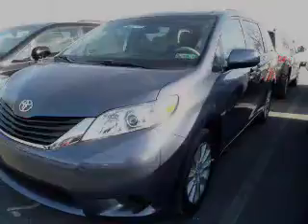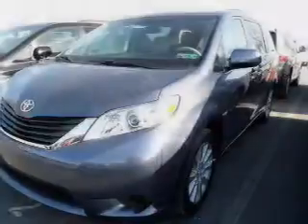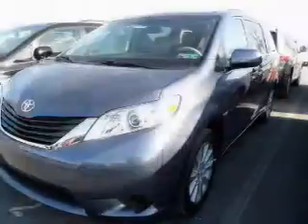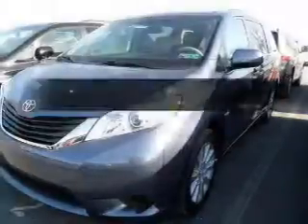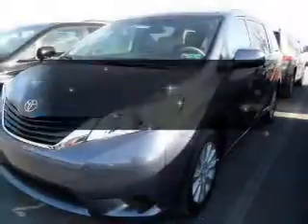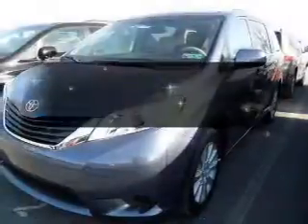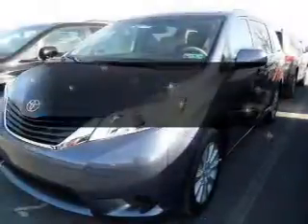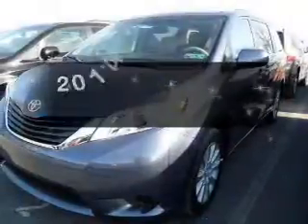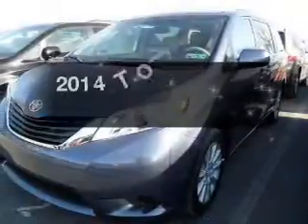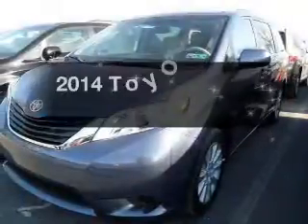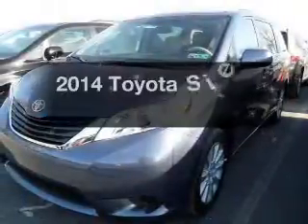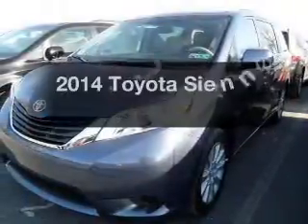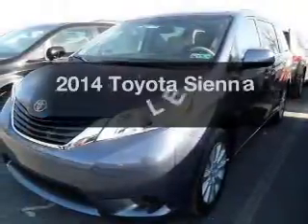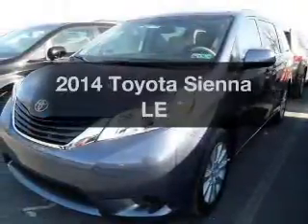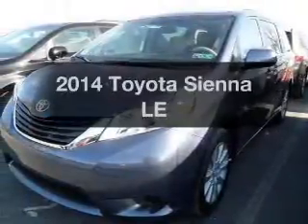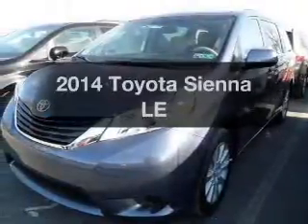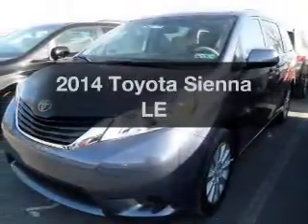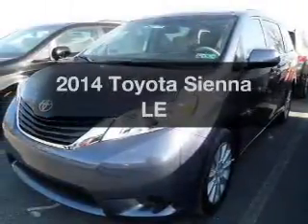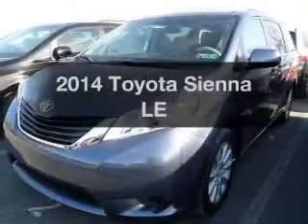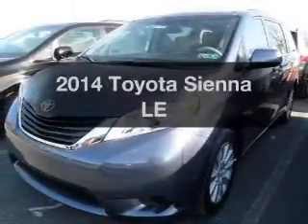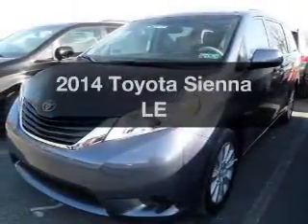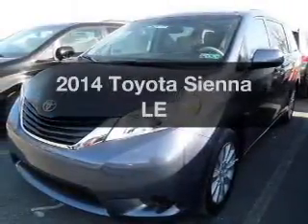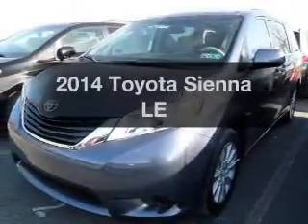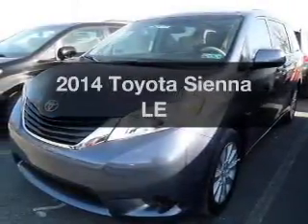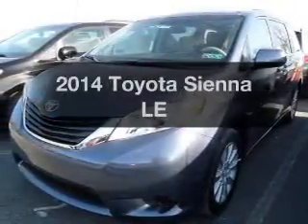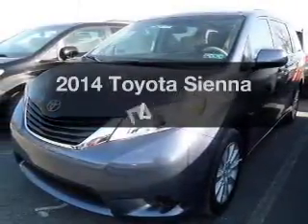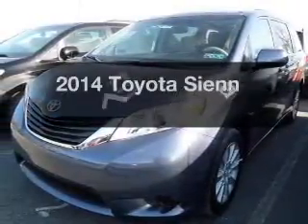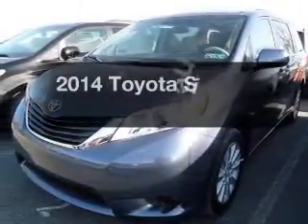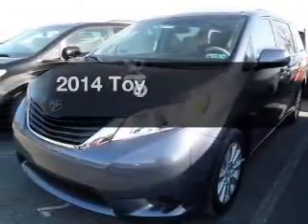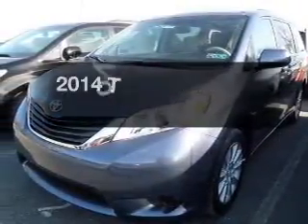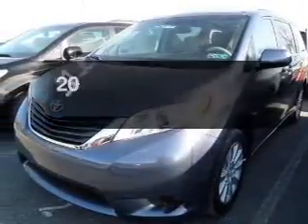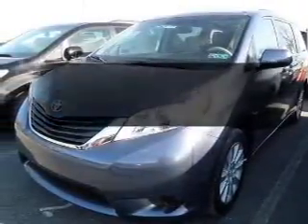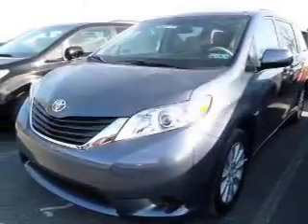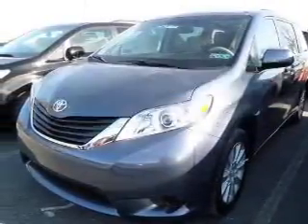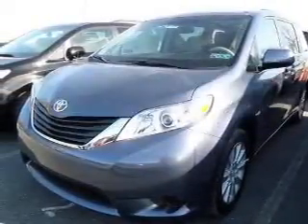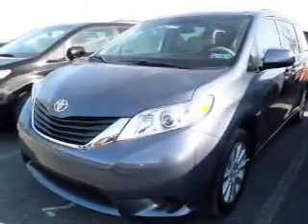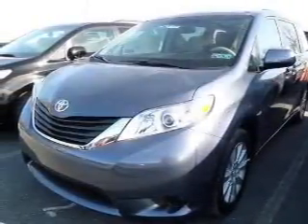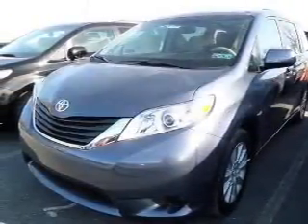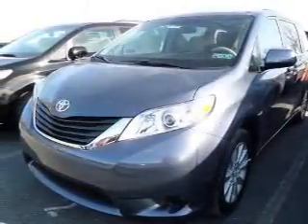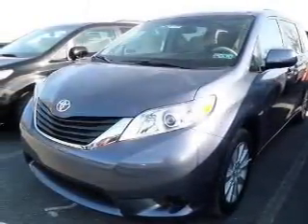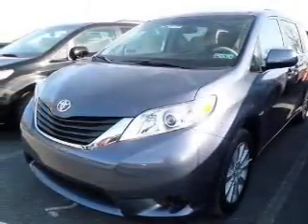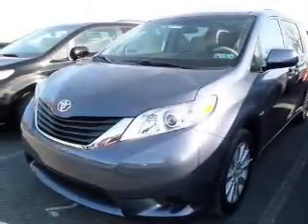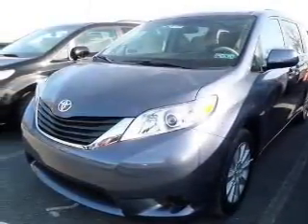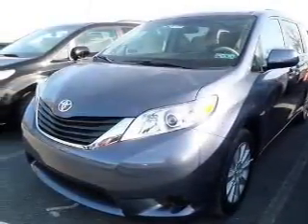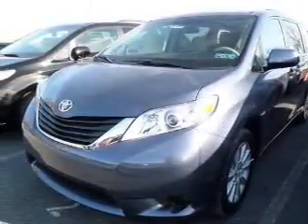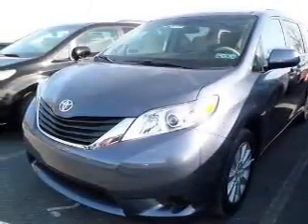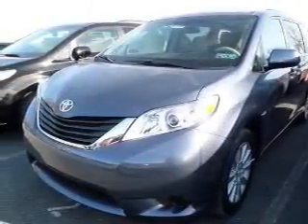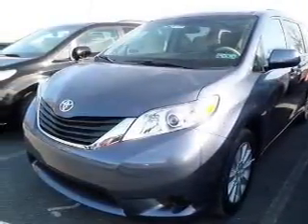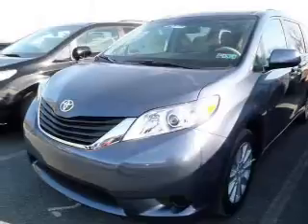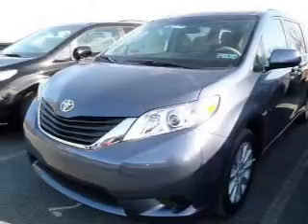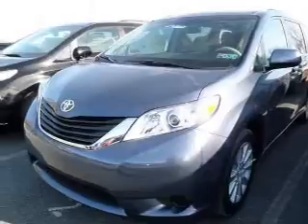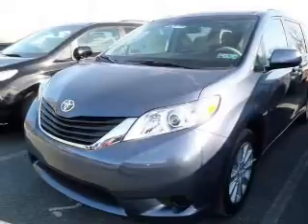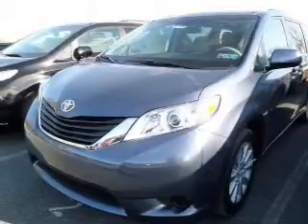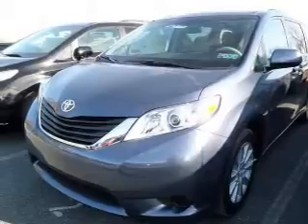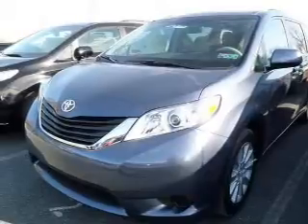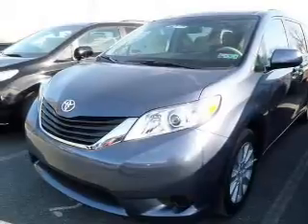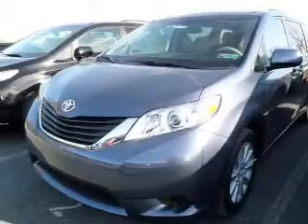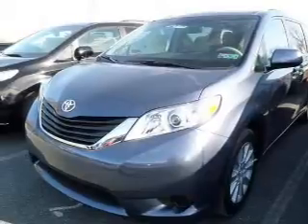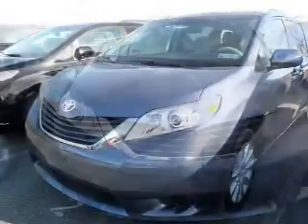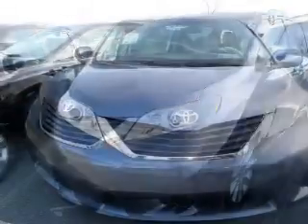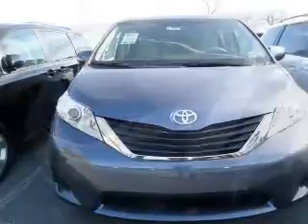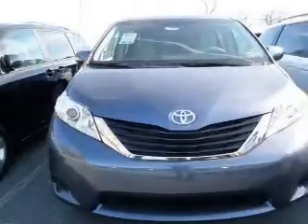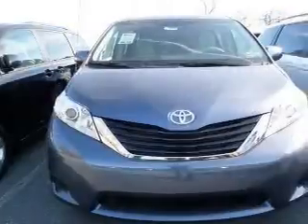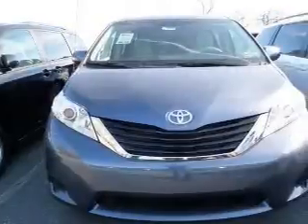Check out this 2014 Toyota Sienna. If you're looking for an automobile with great attributes, look no further.